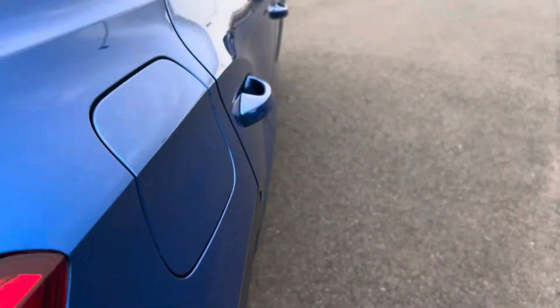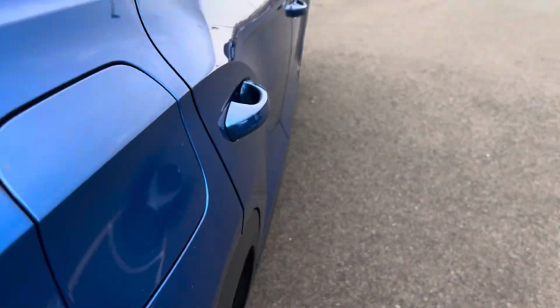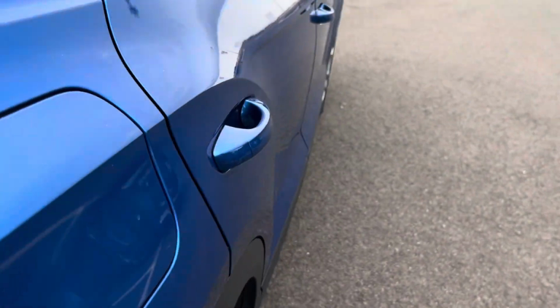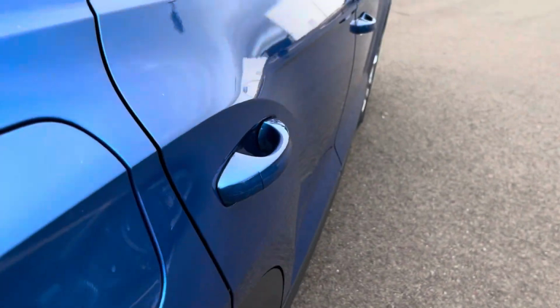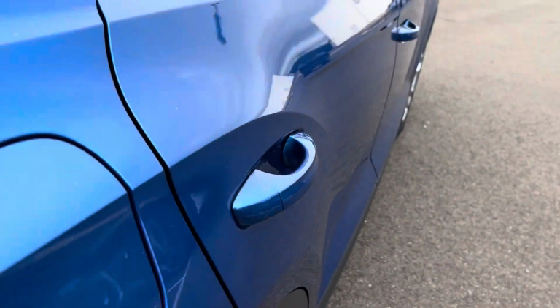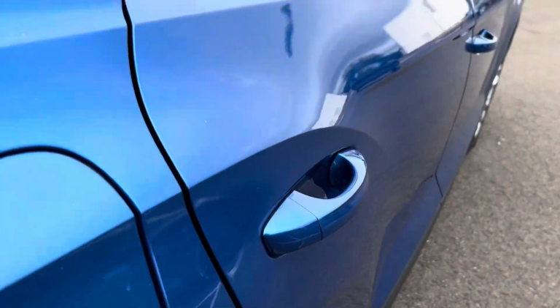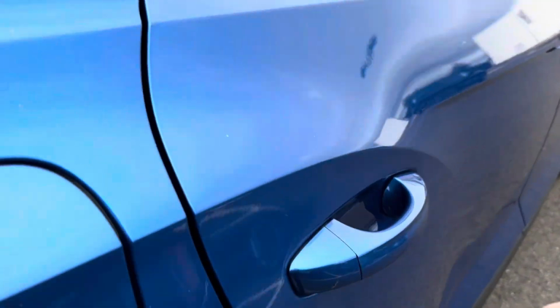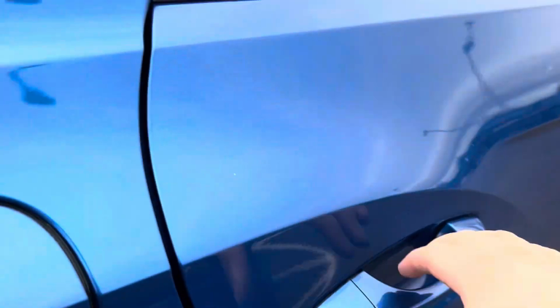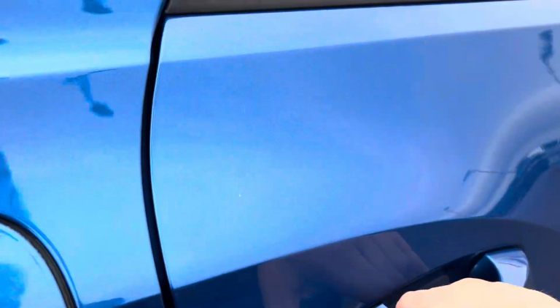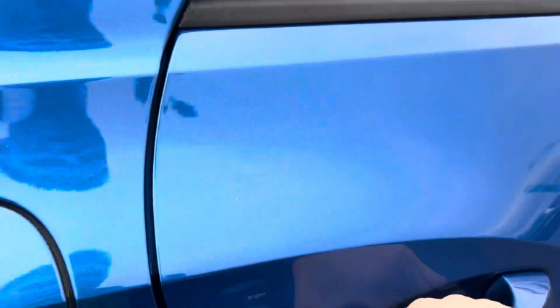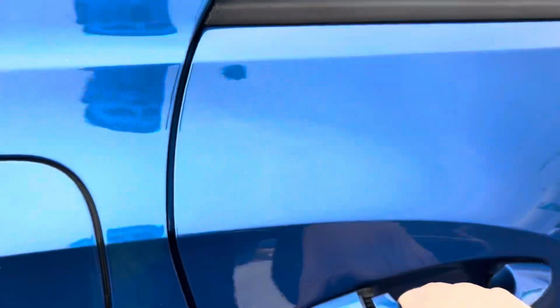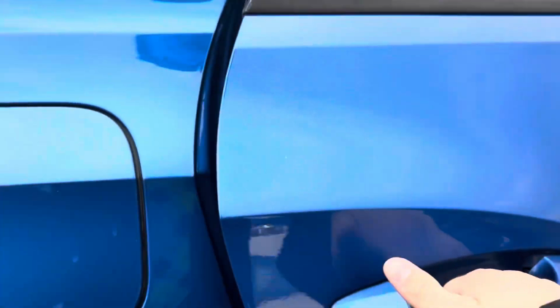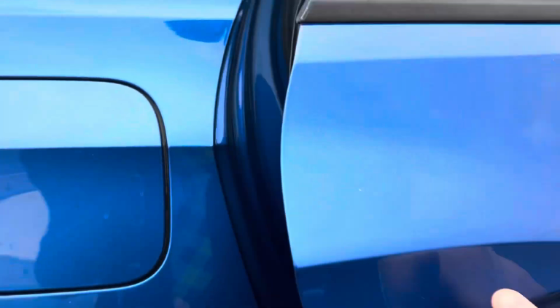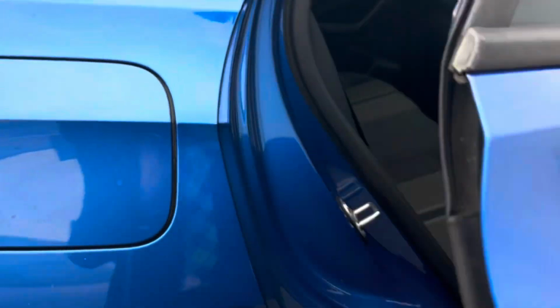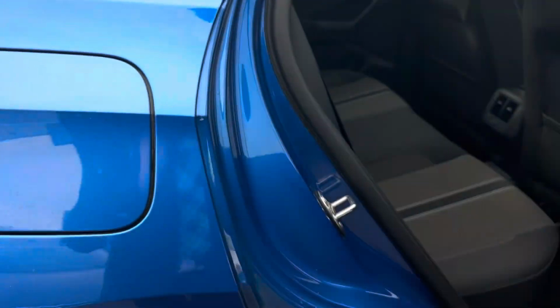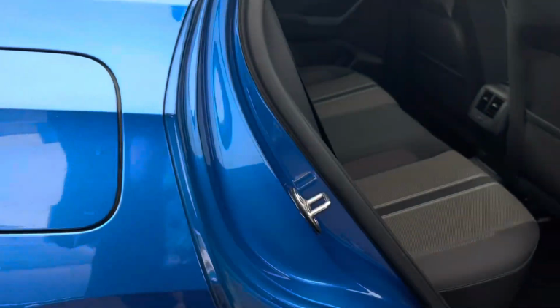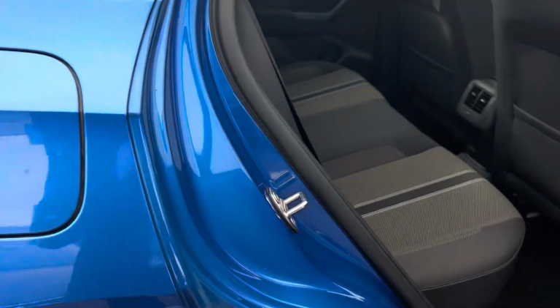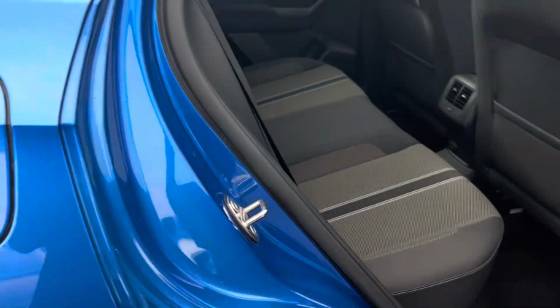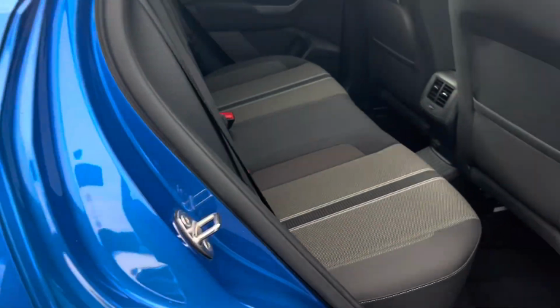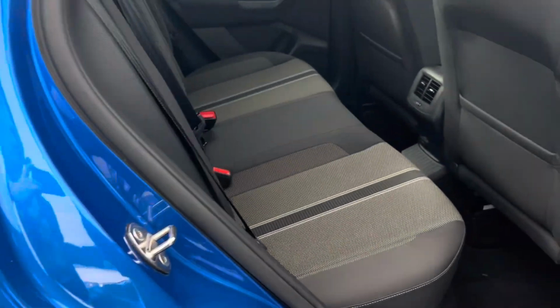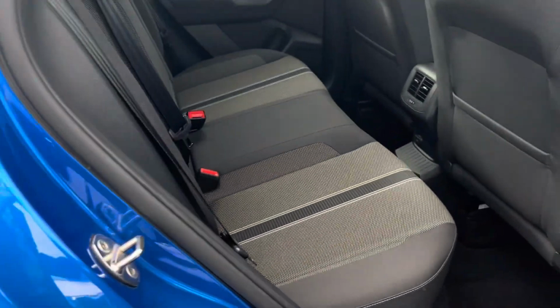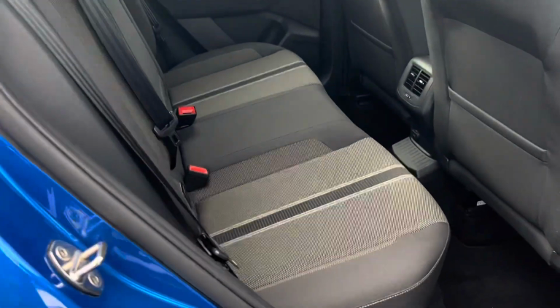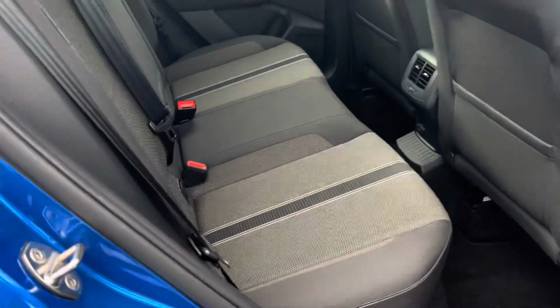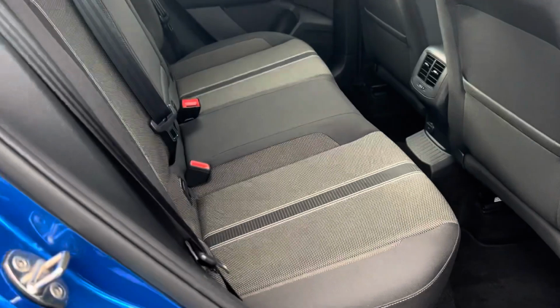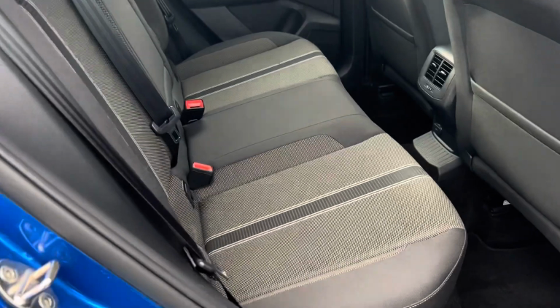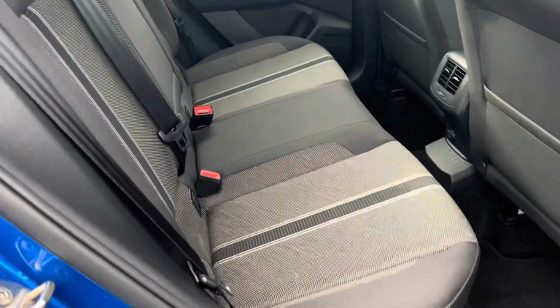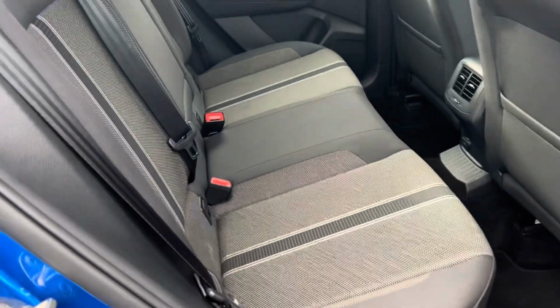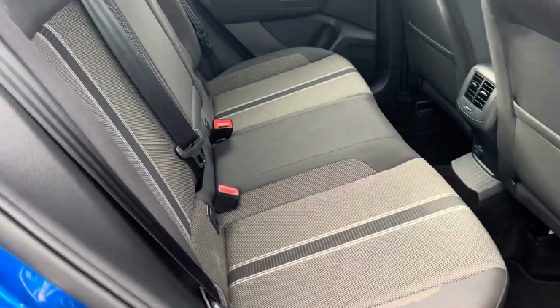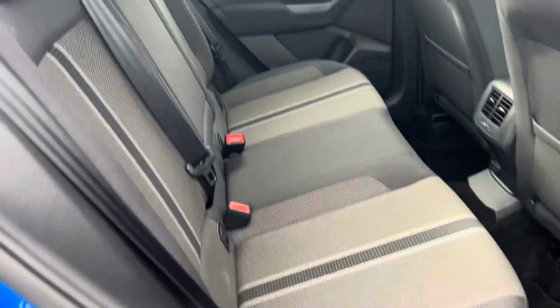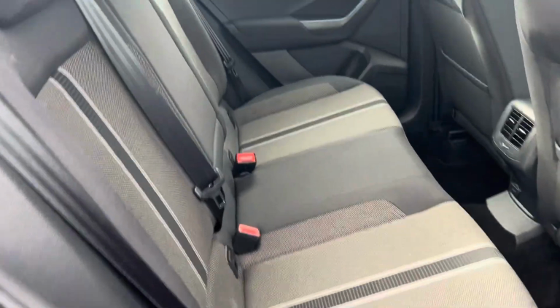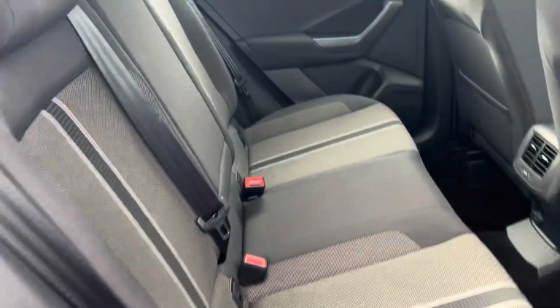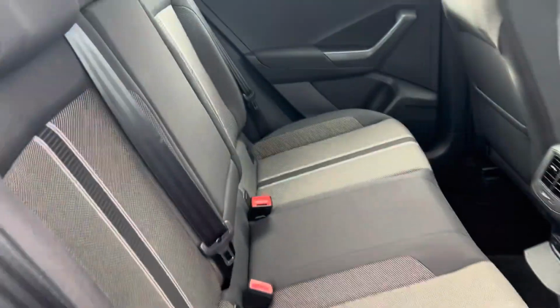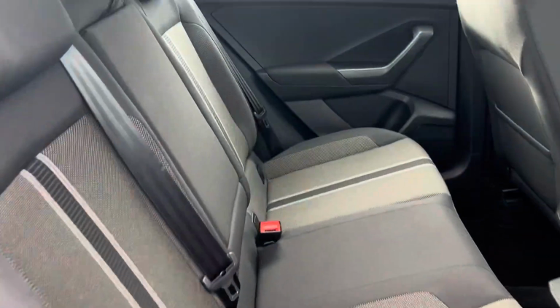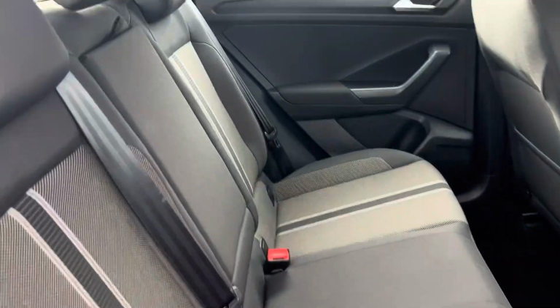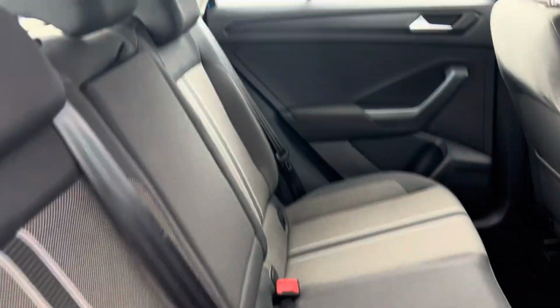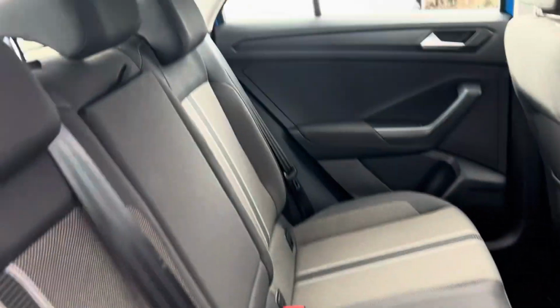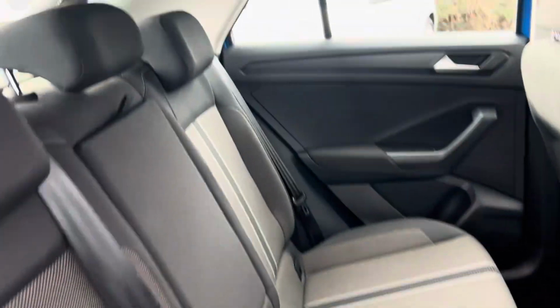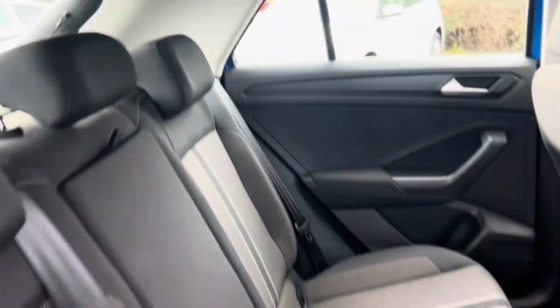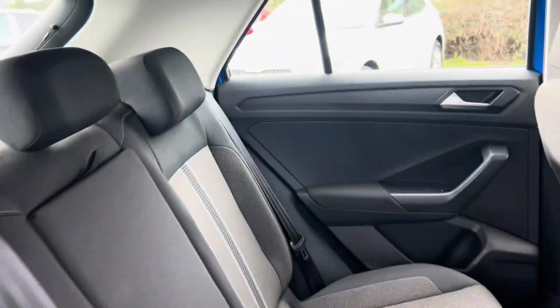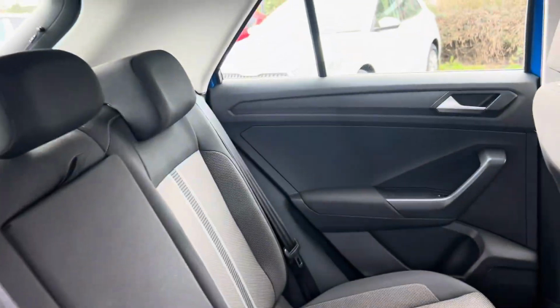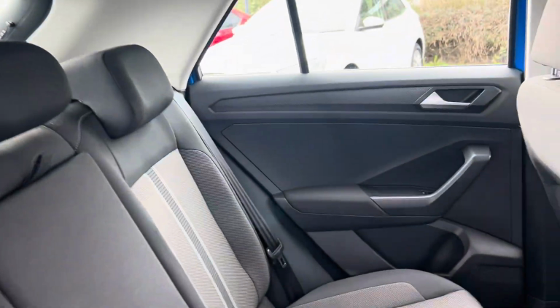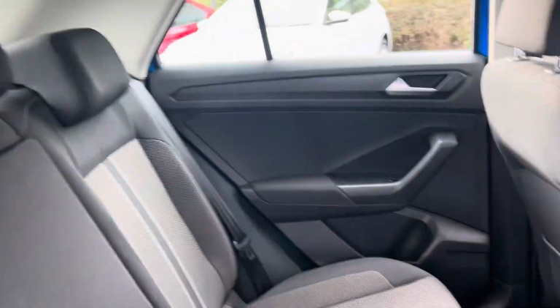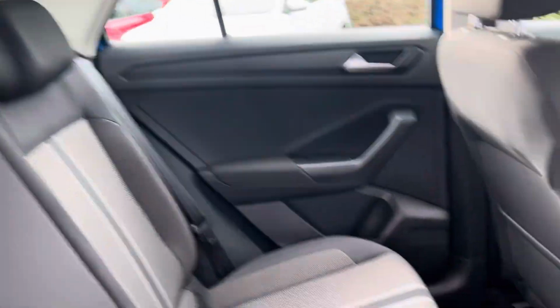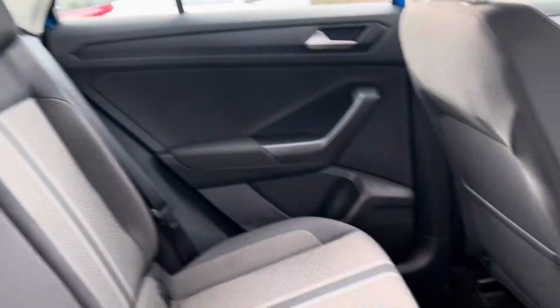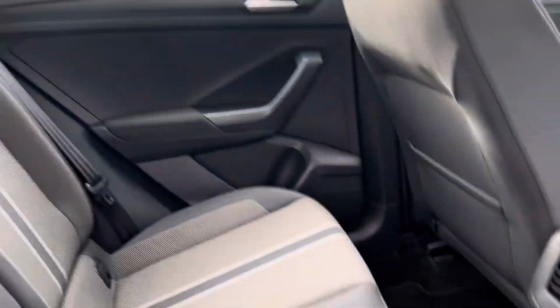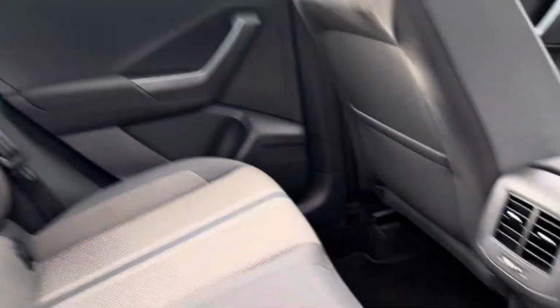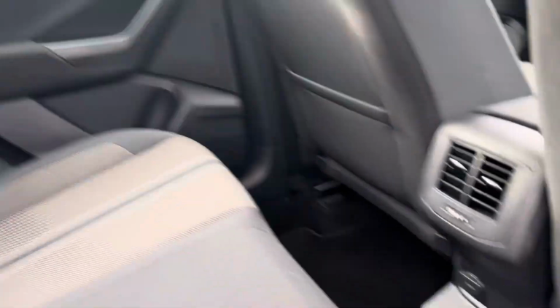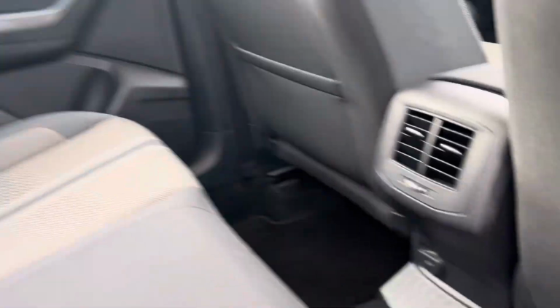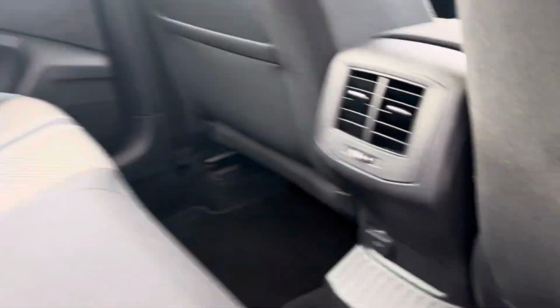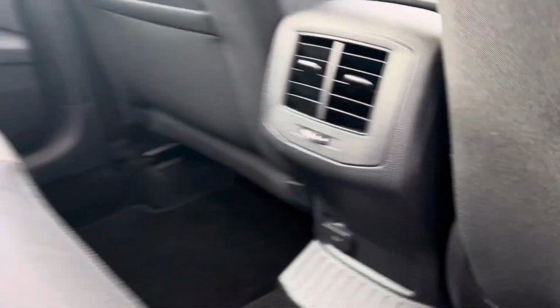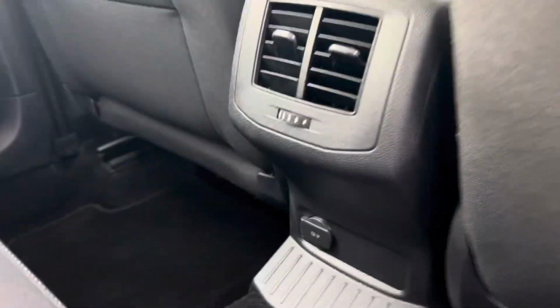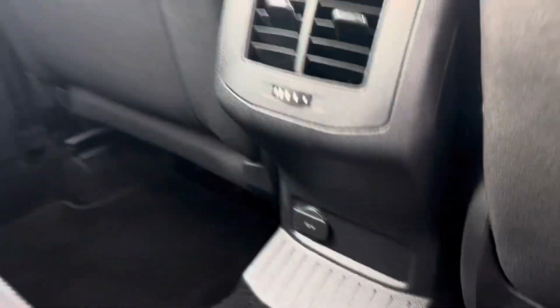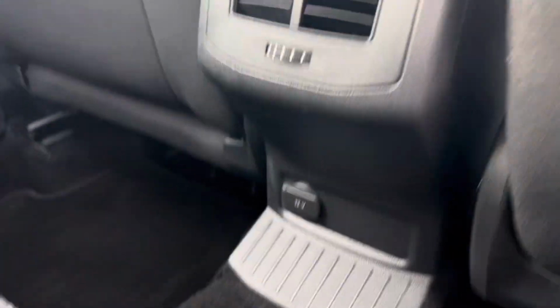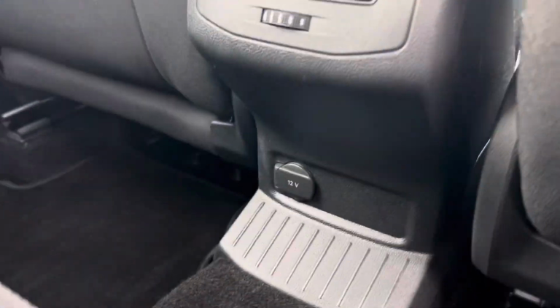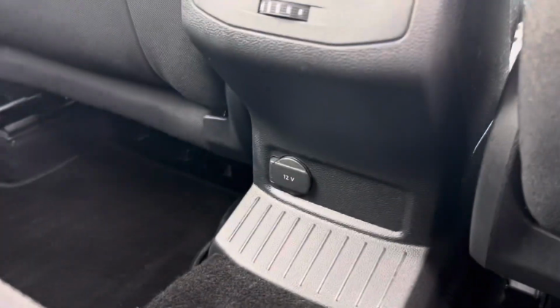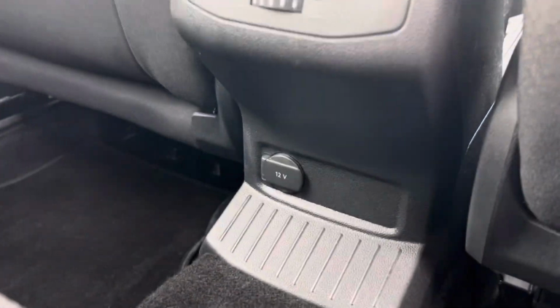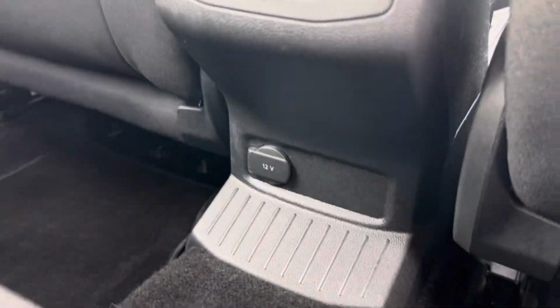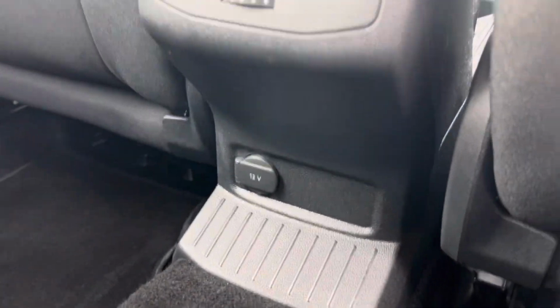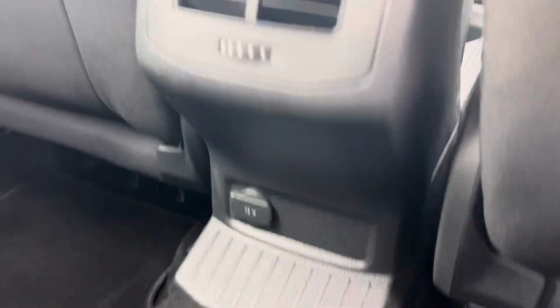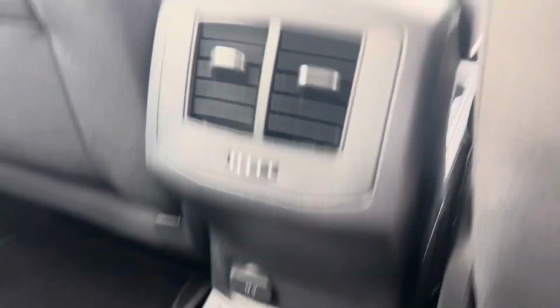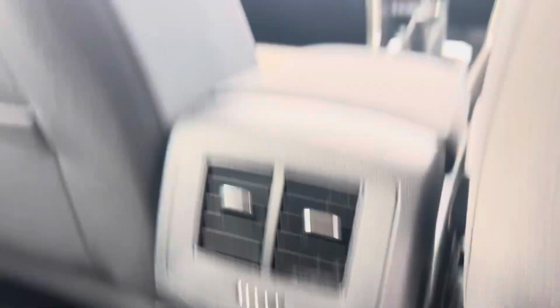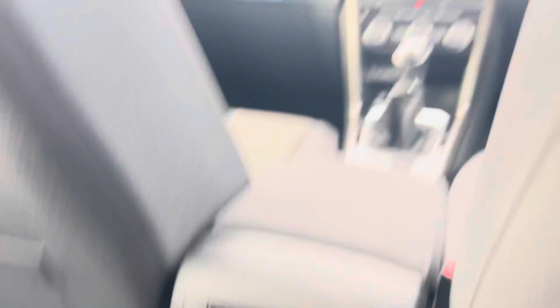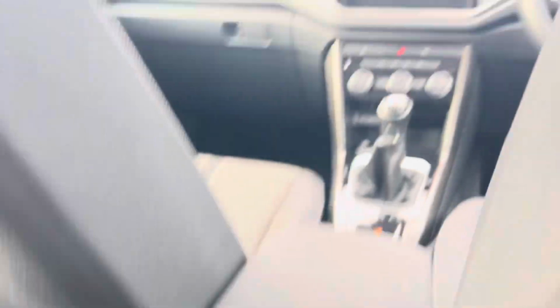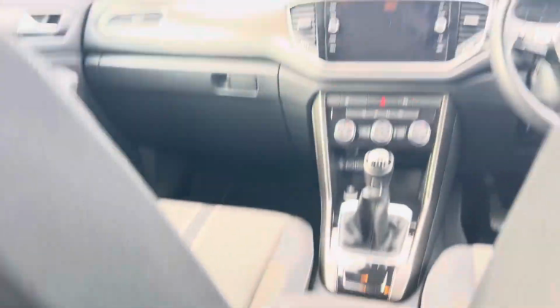Moving along to the back passenger seating, your full cloth interior. You've also got a 12 volt socket in the back here.